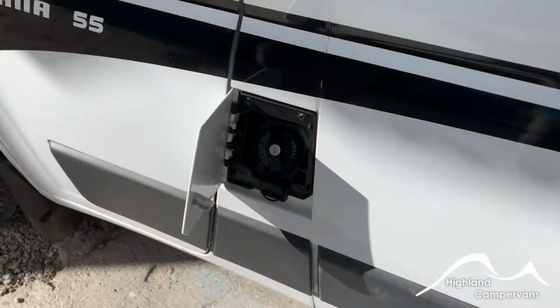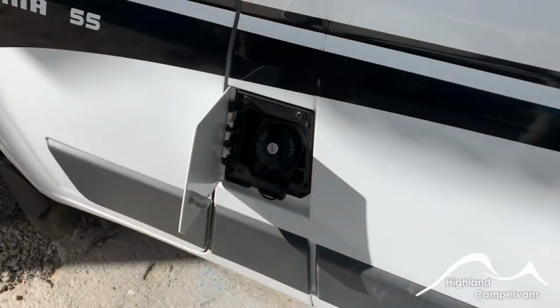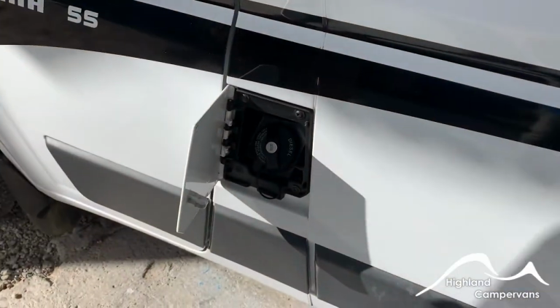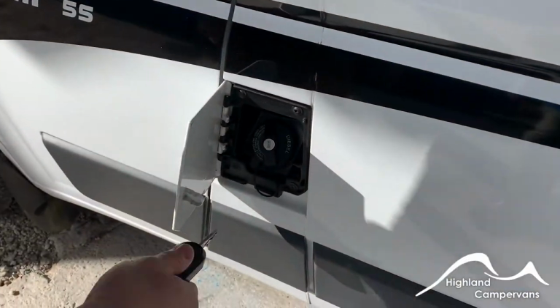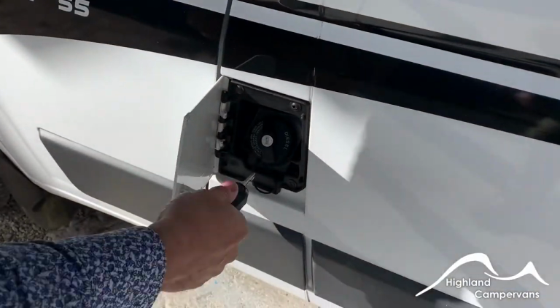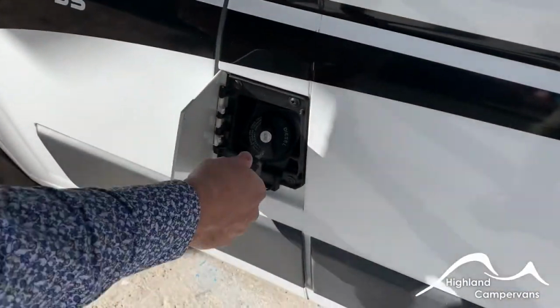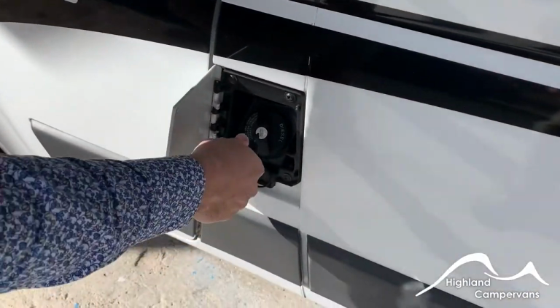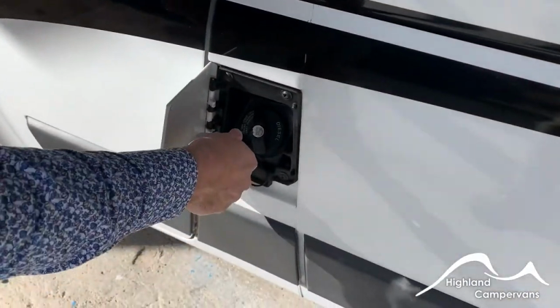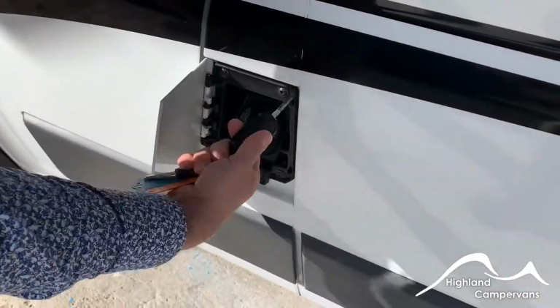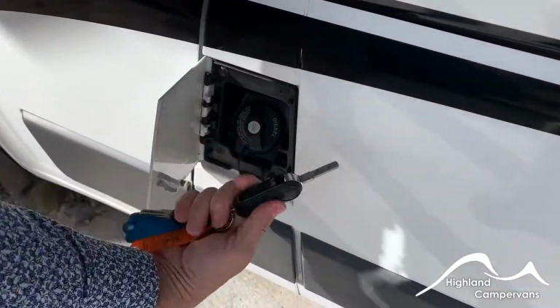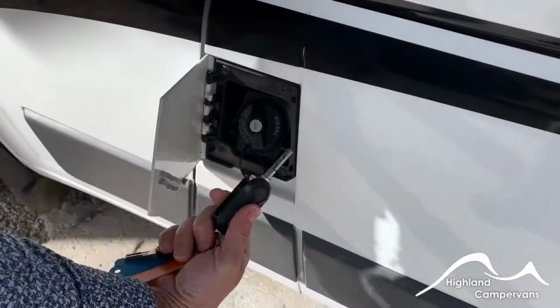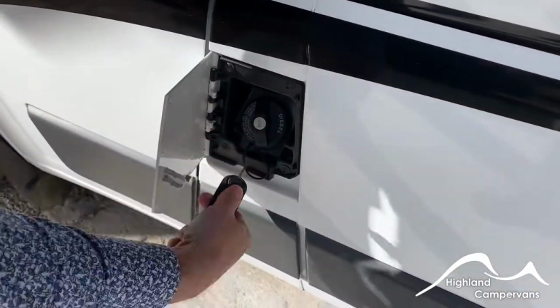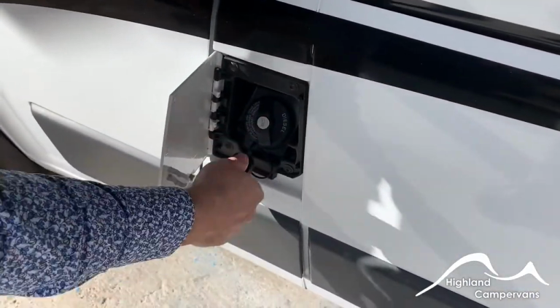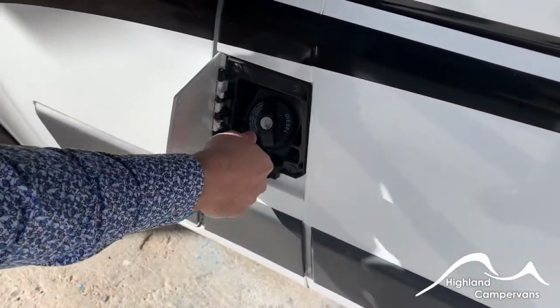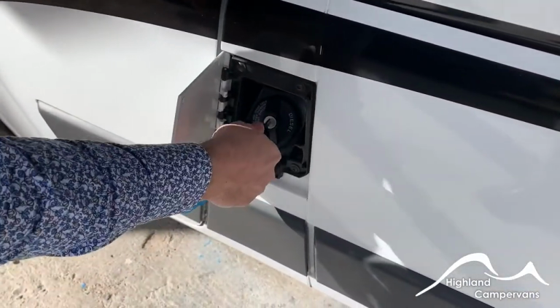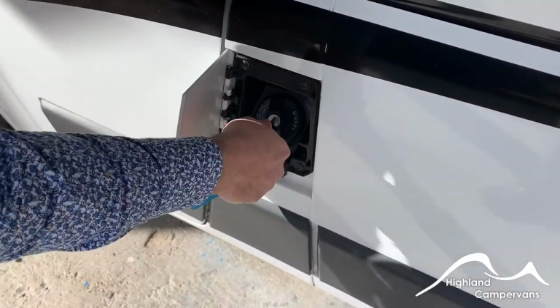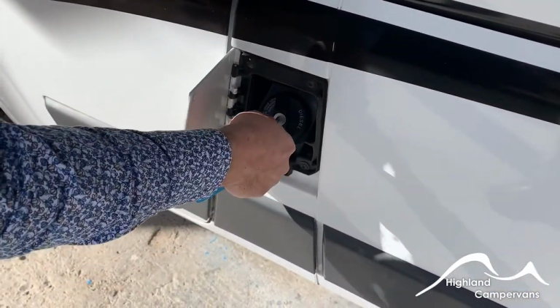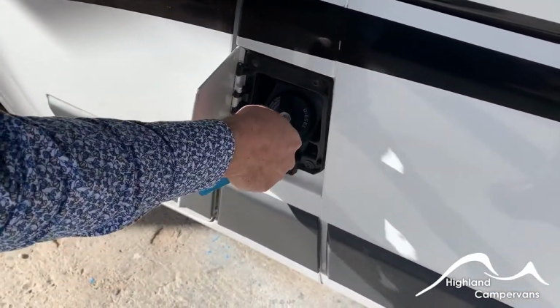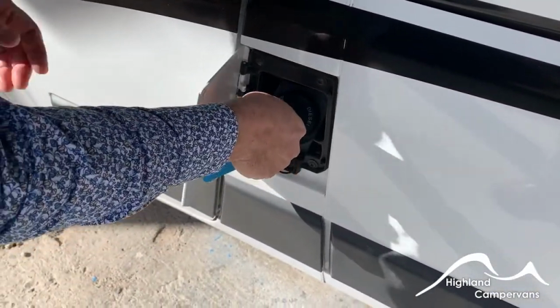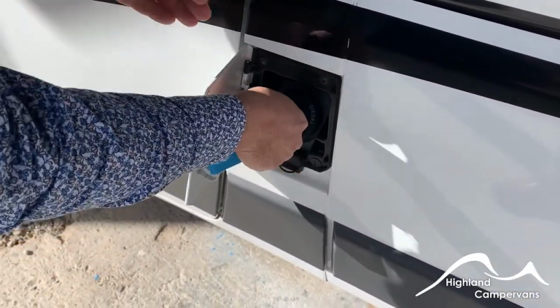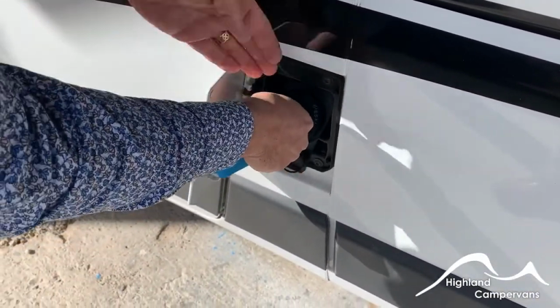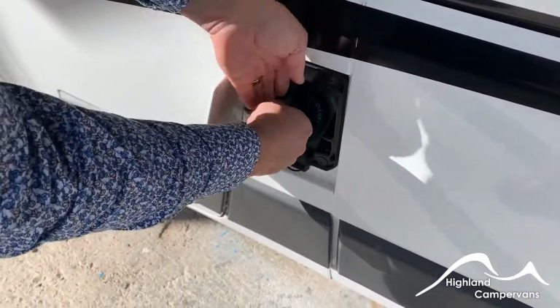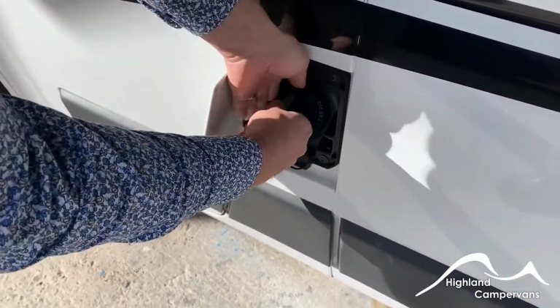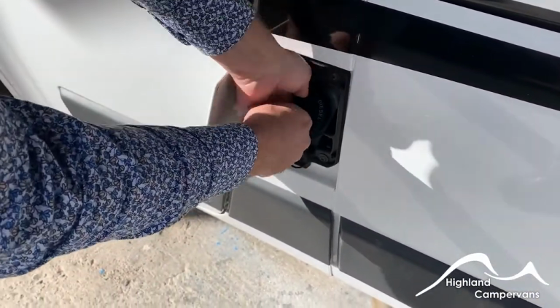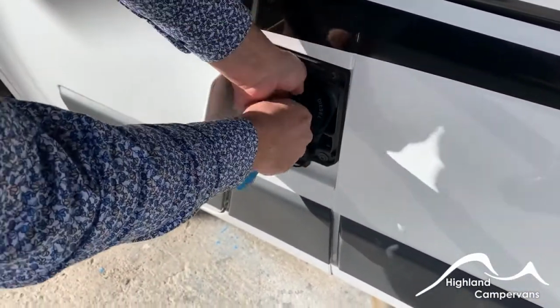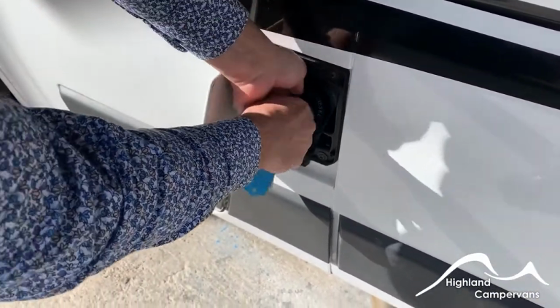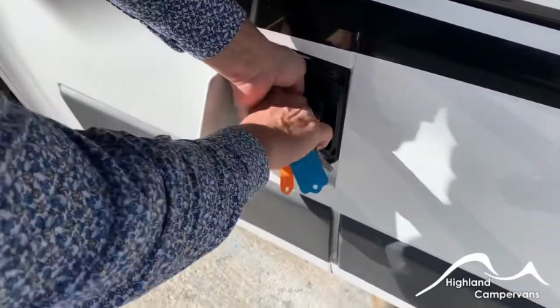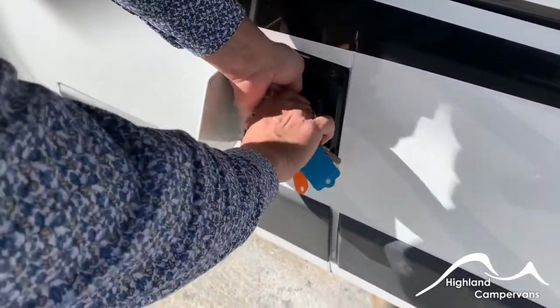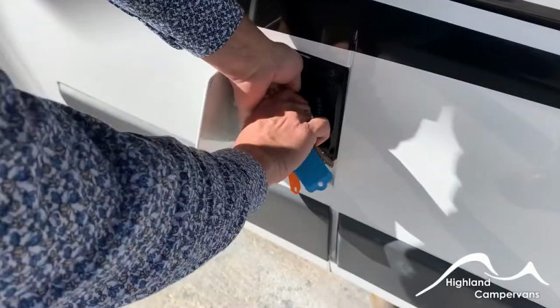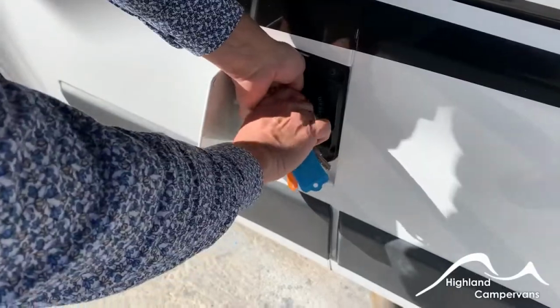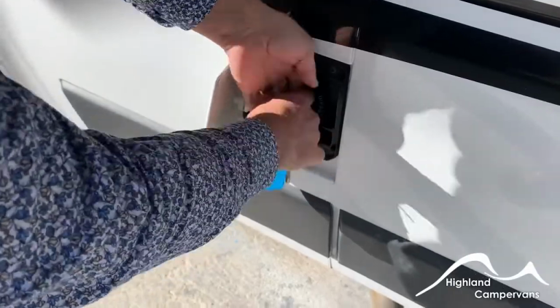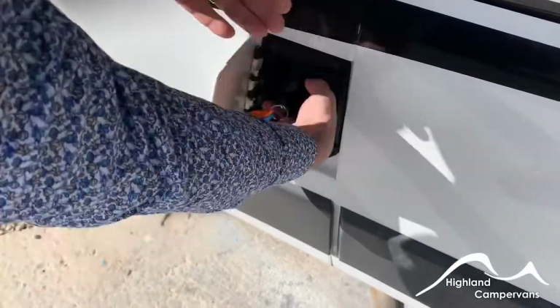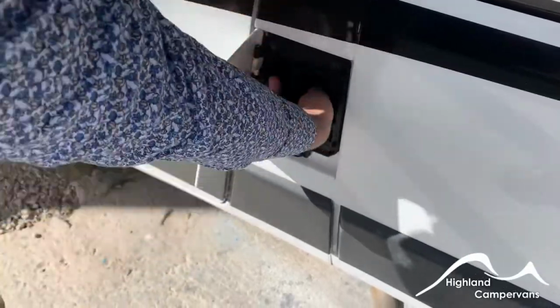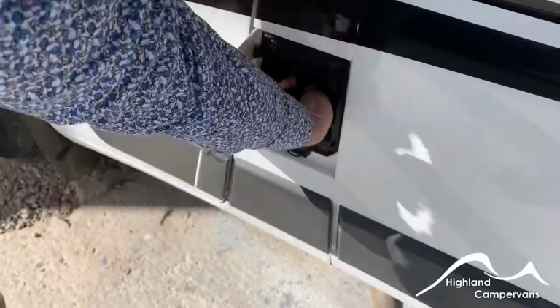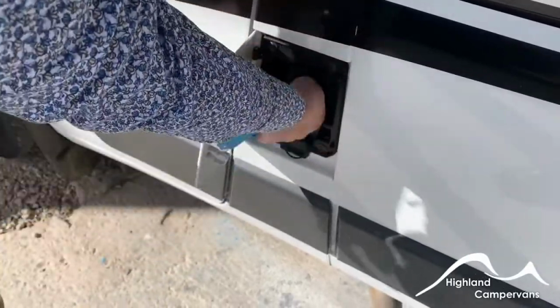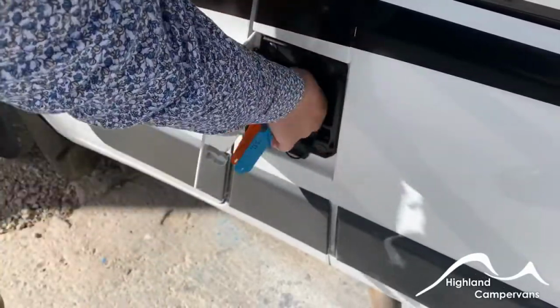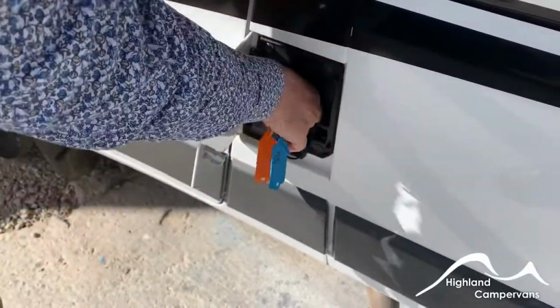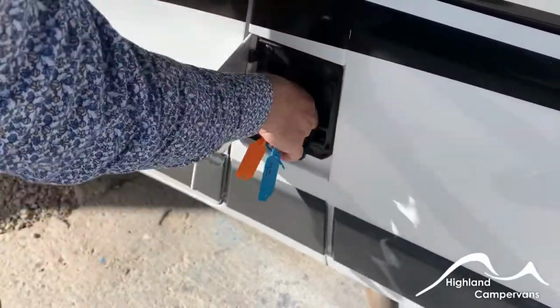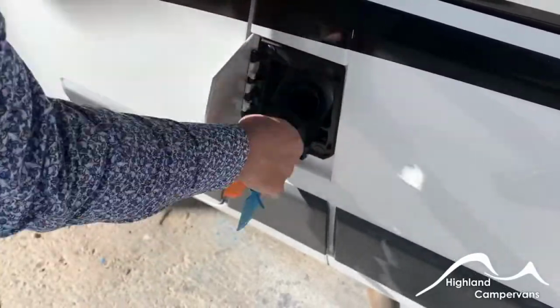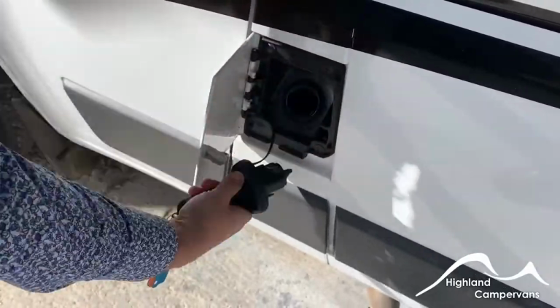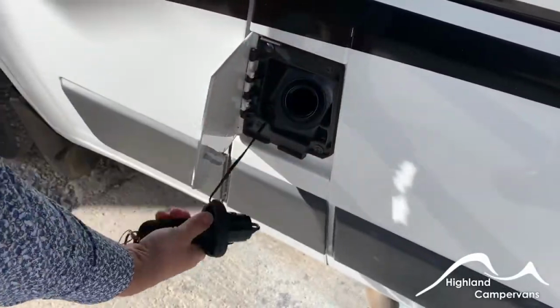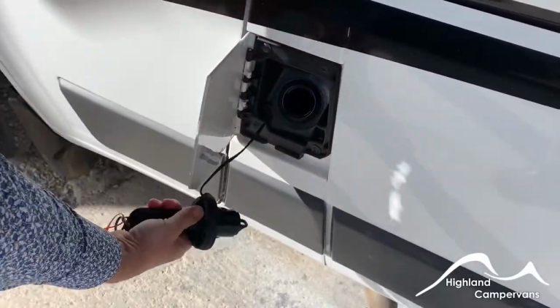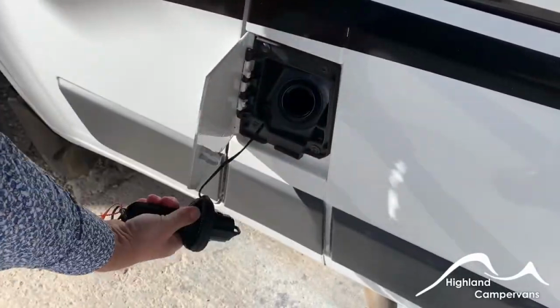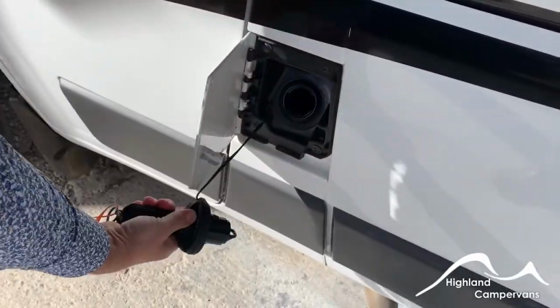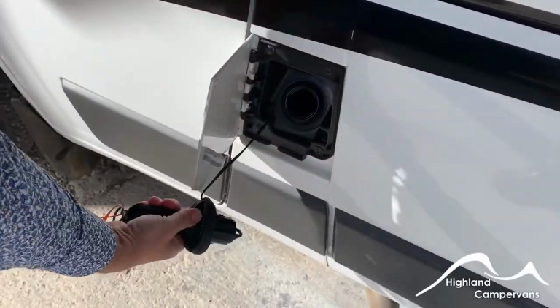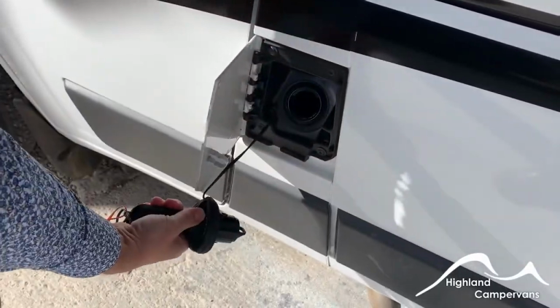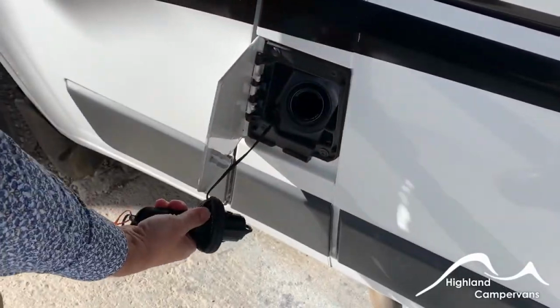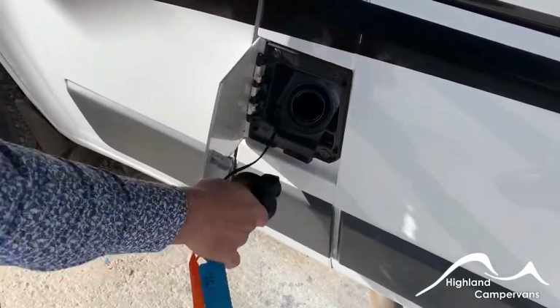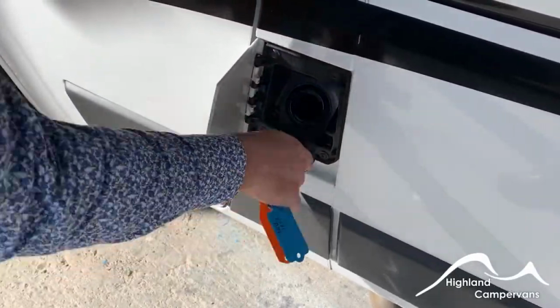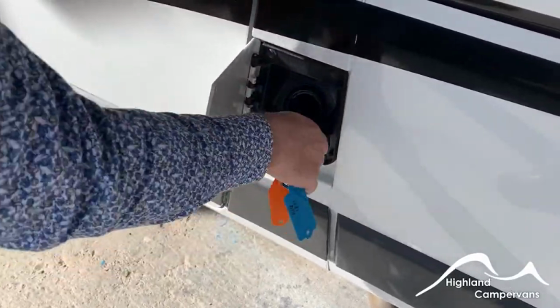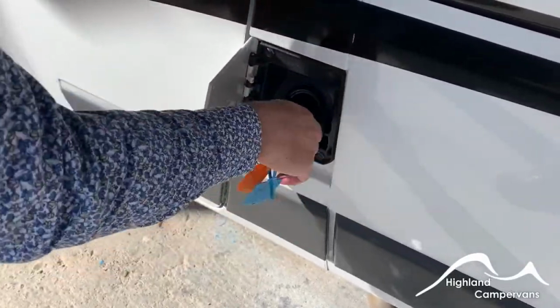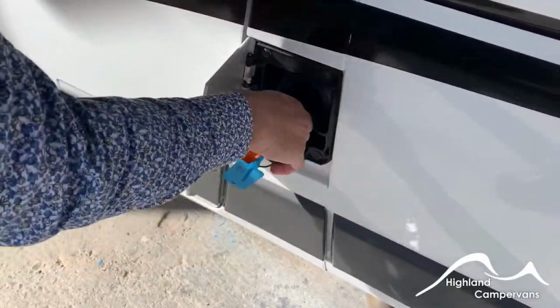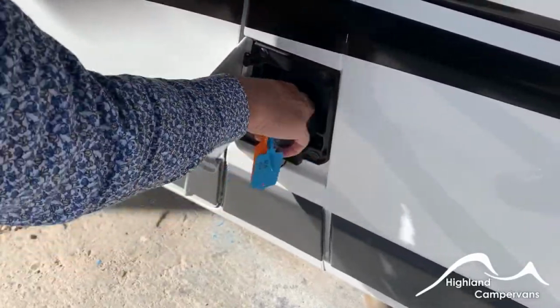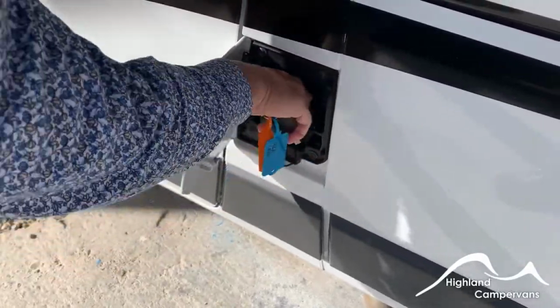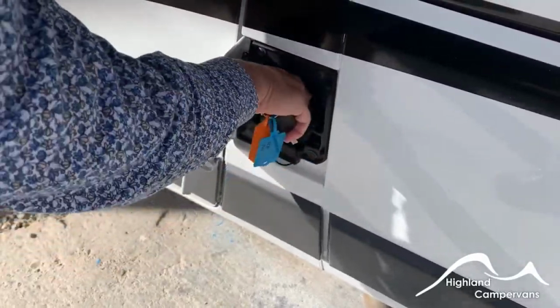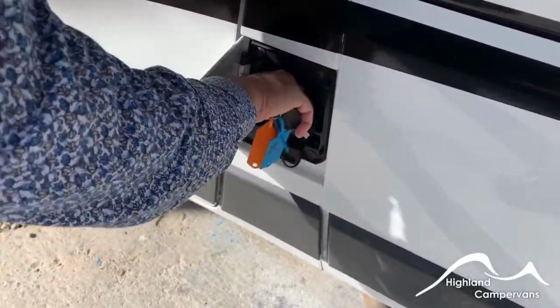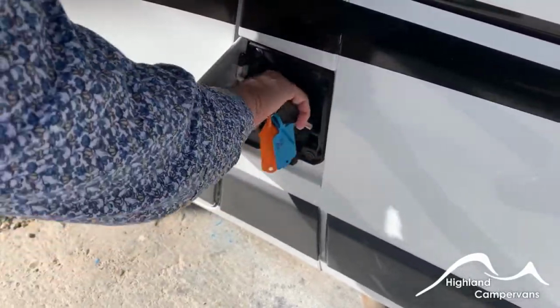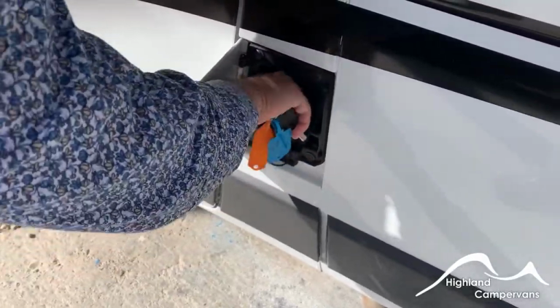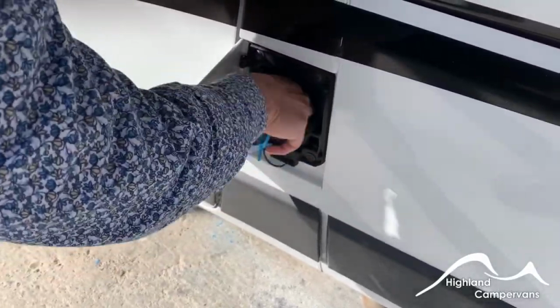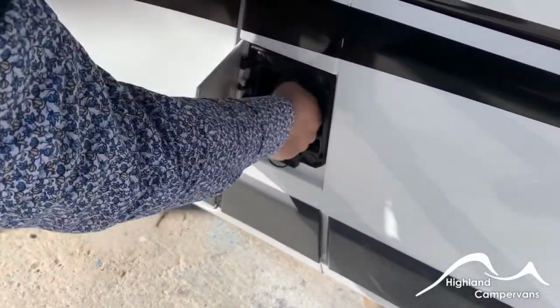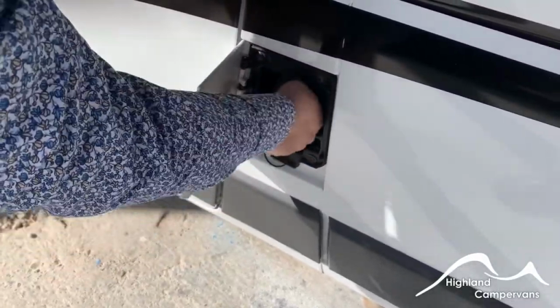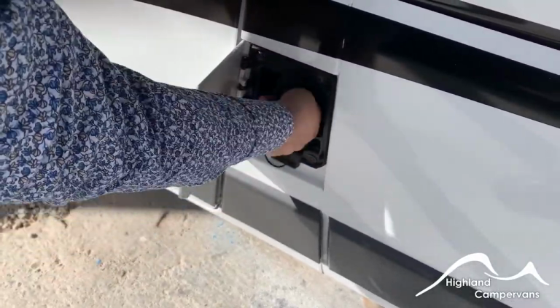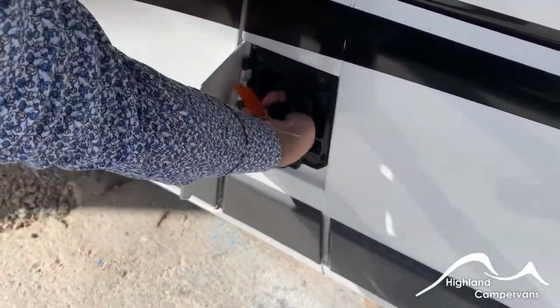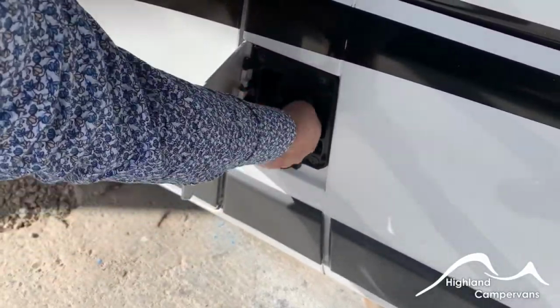Fuel filler cap: ignition key in, twist, twist off and straight forward into there.